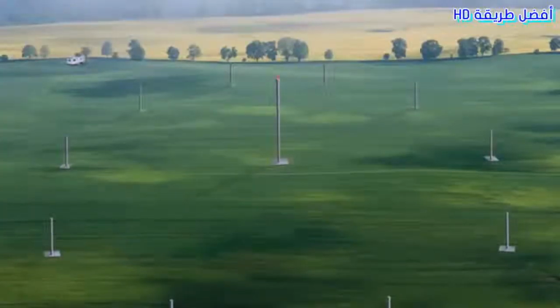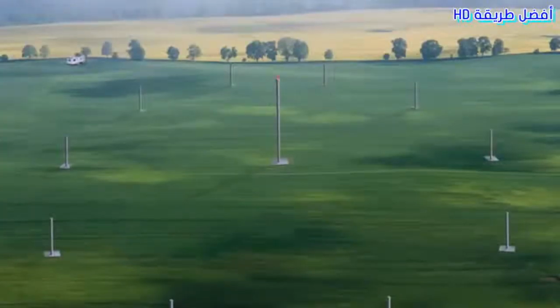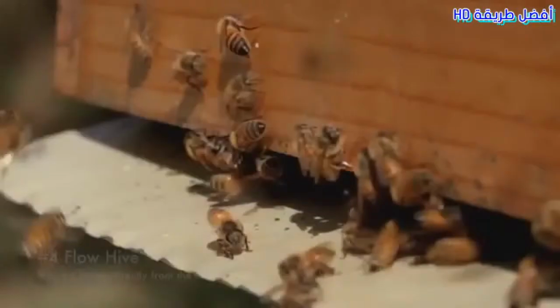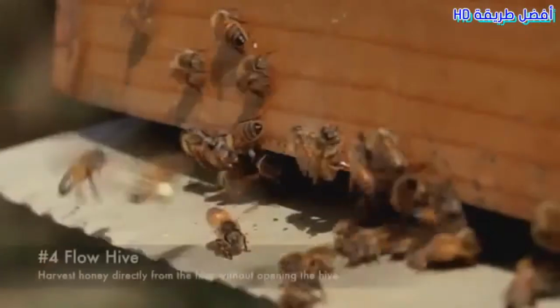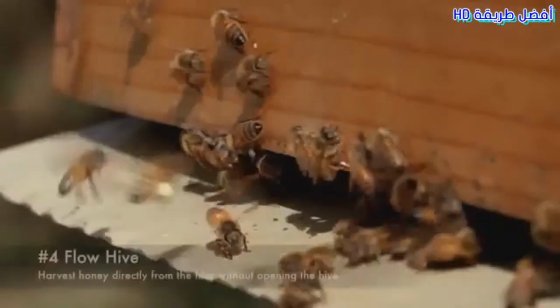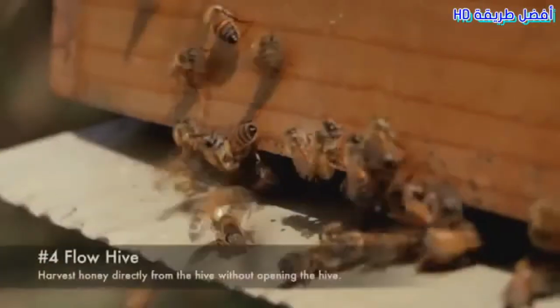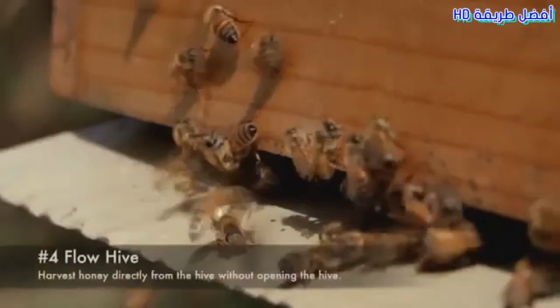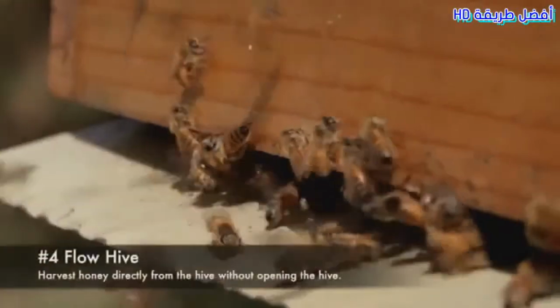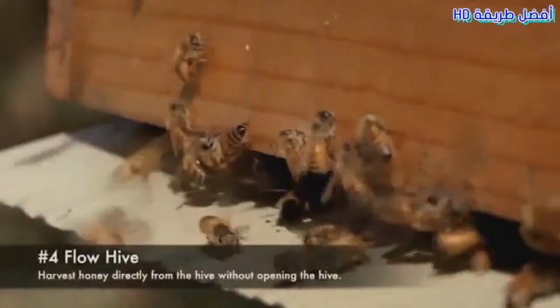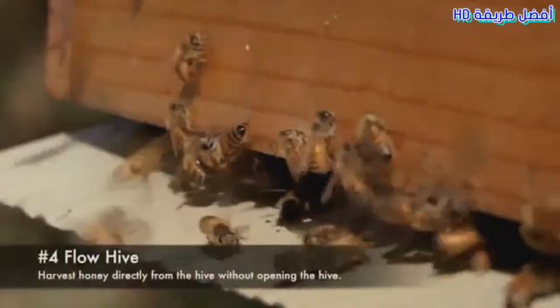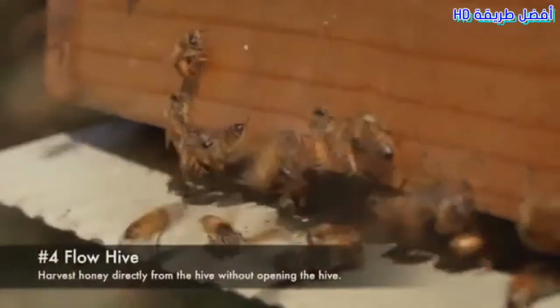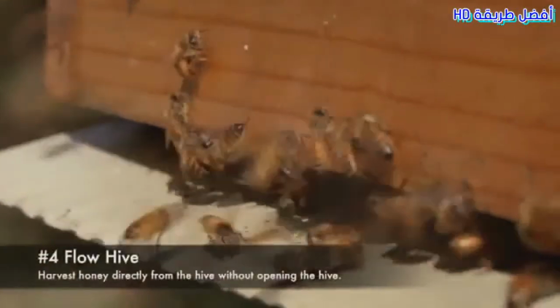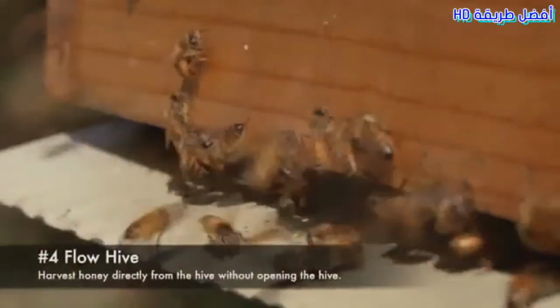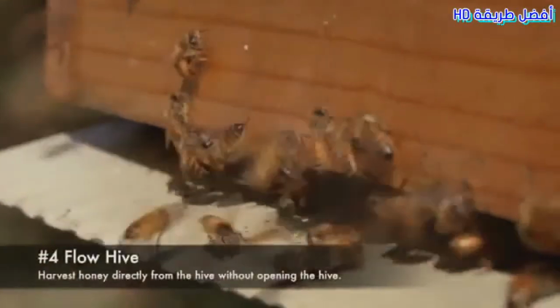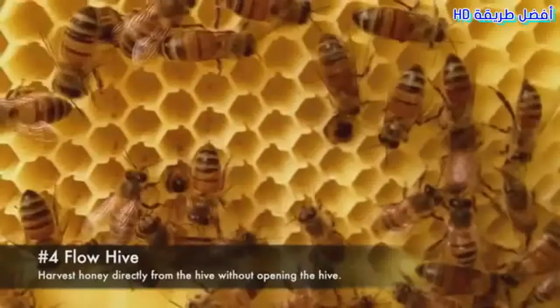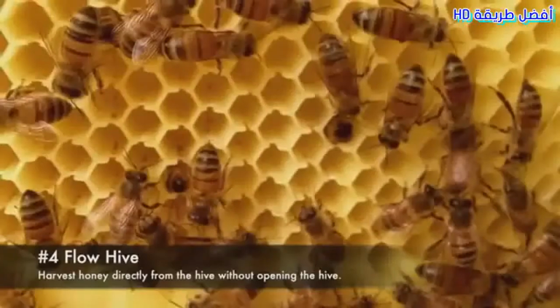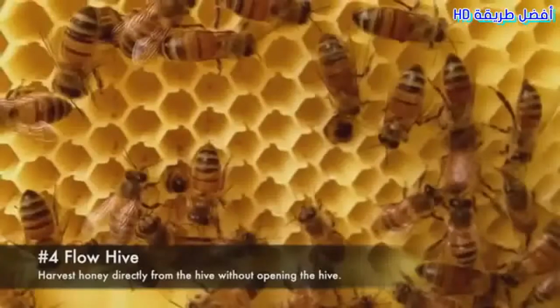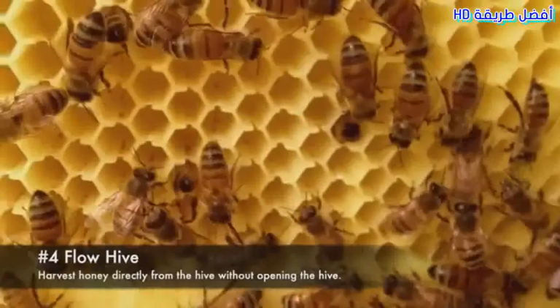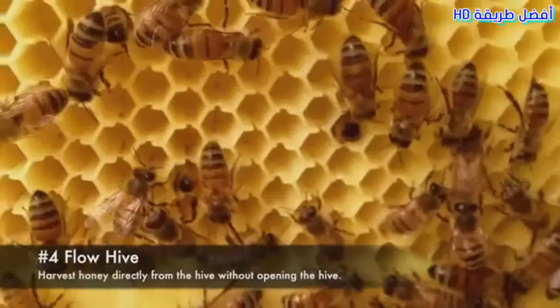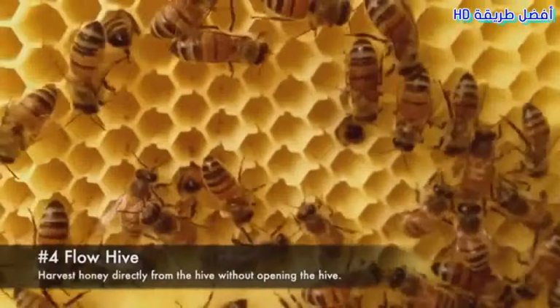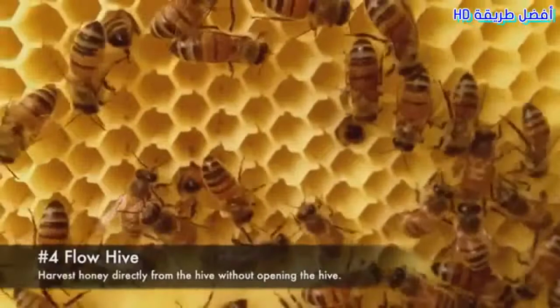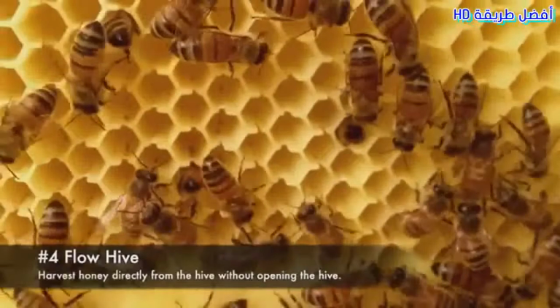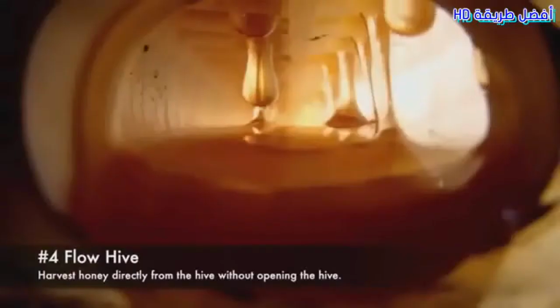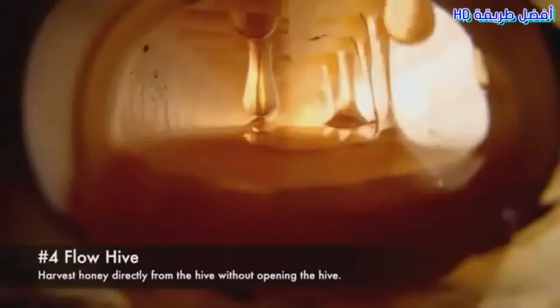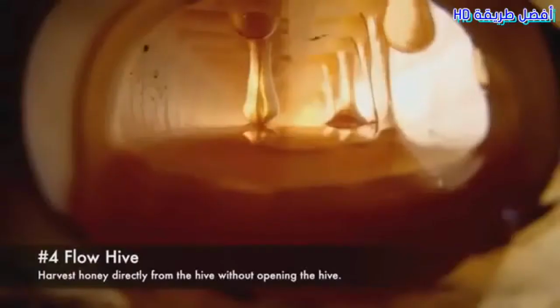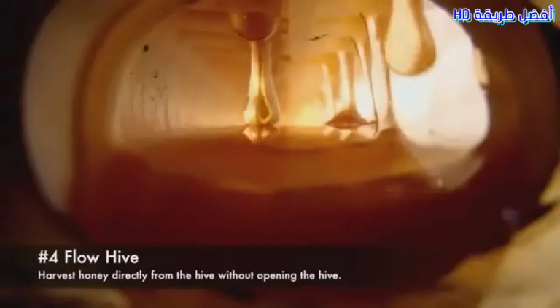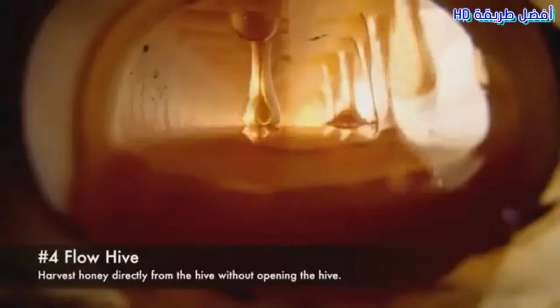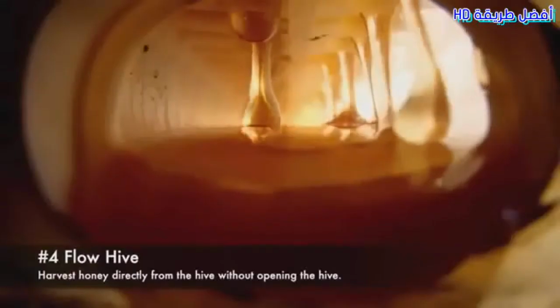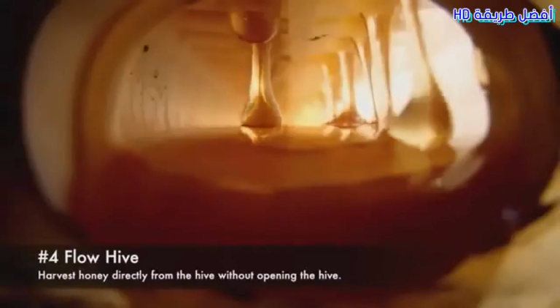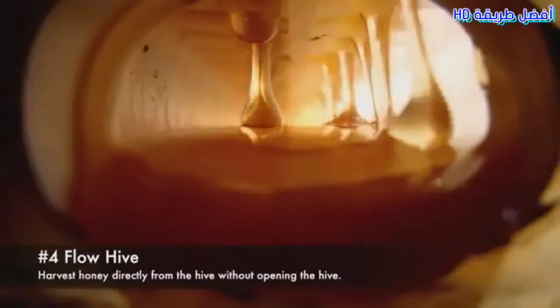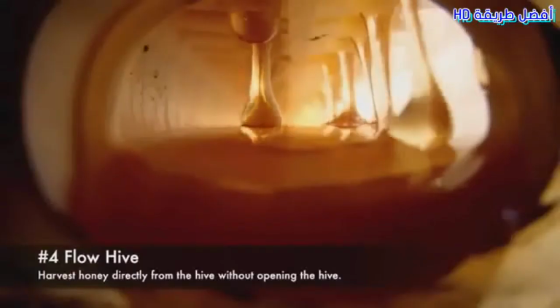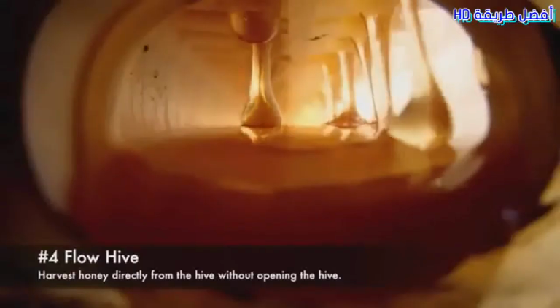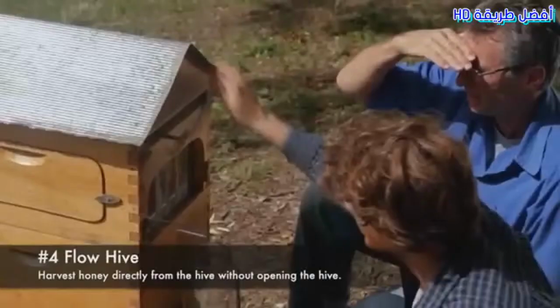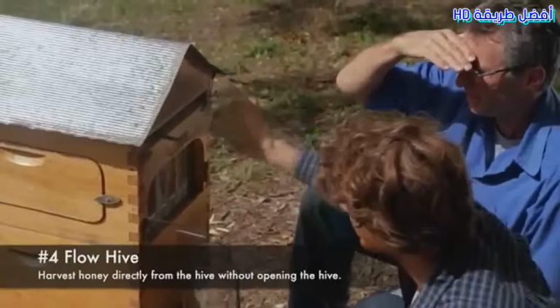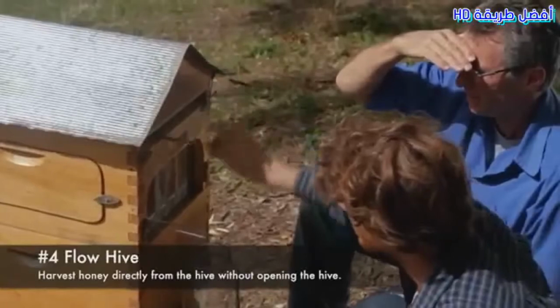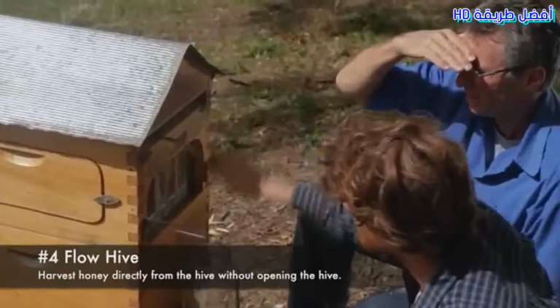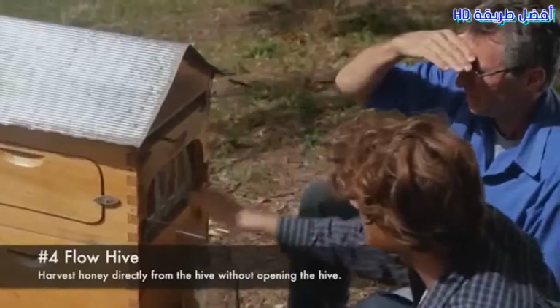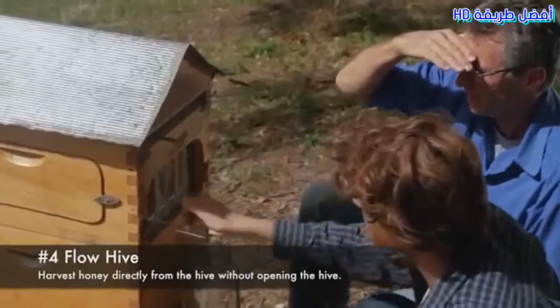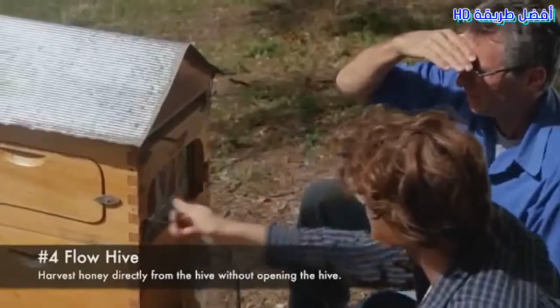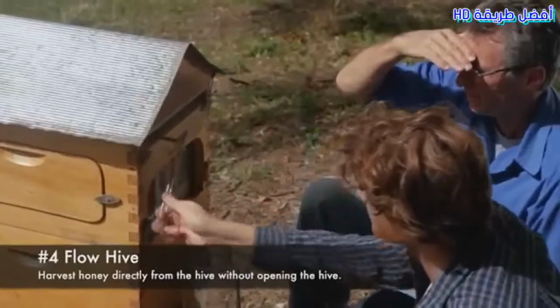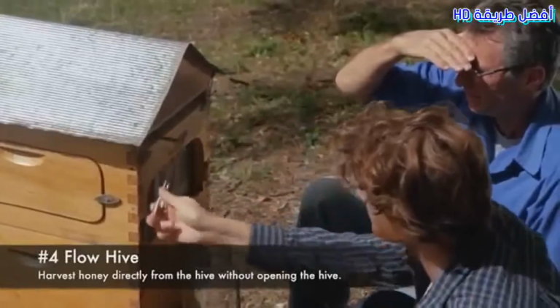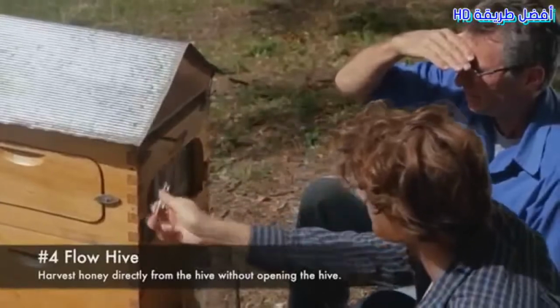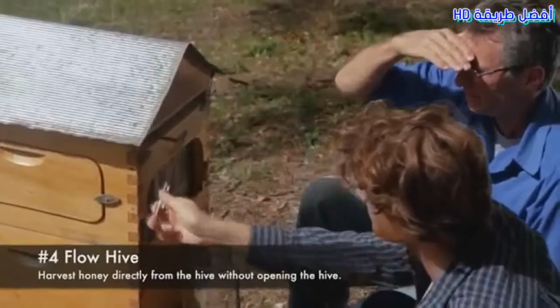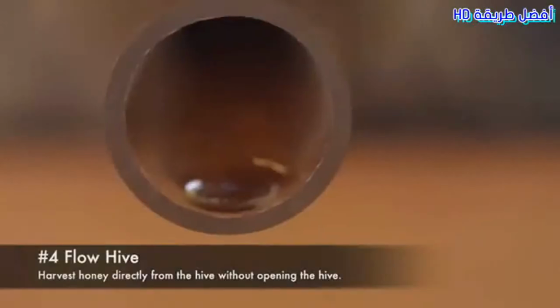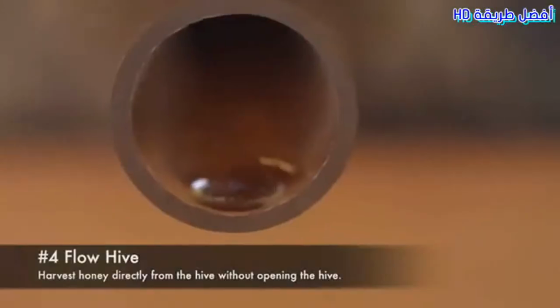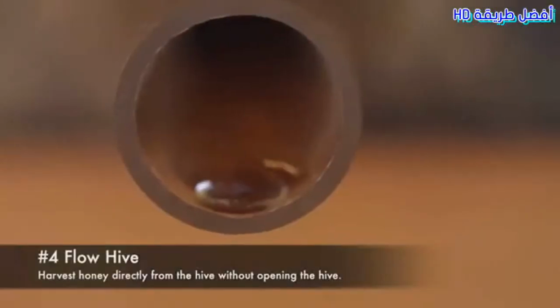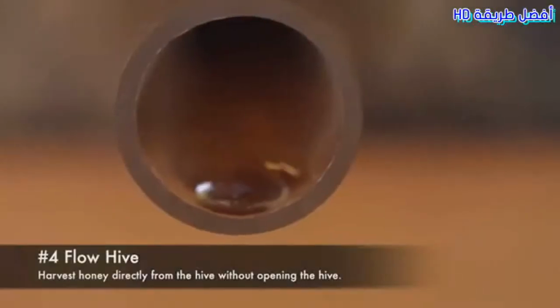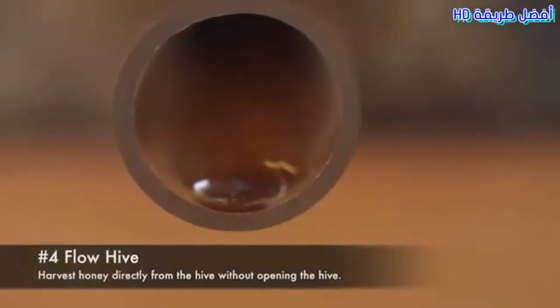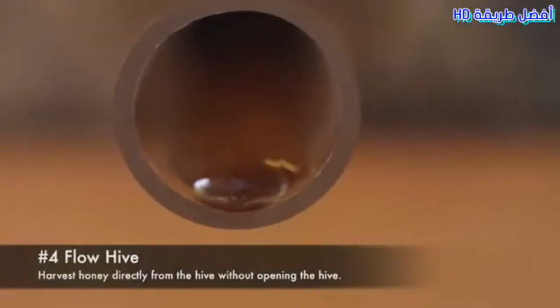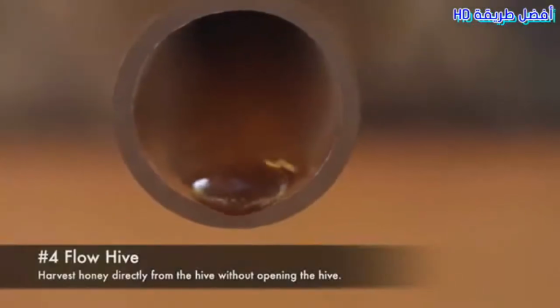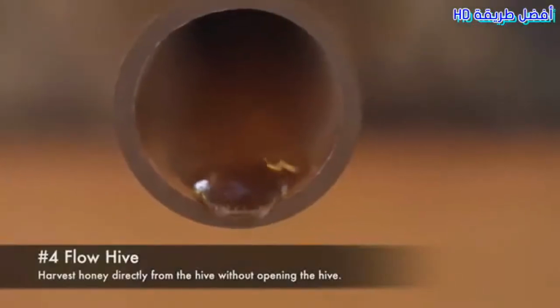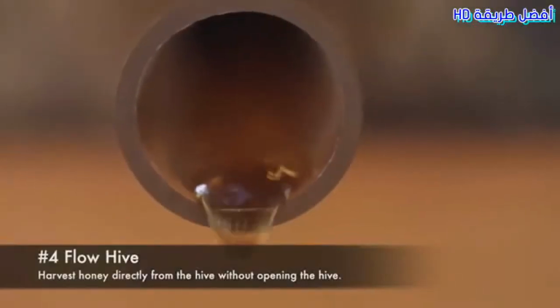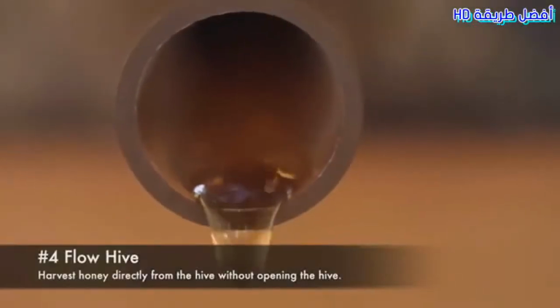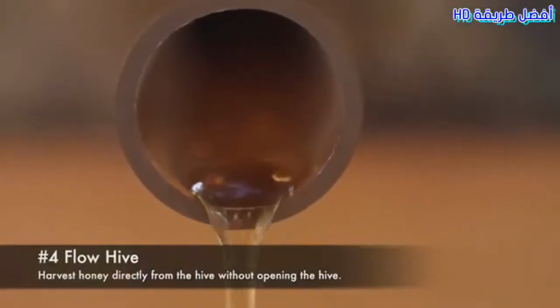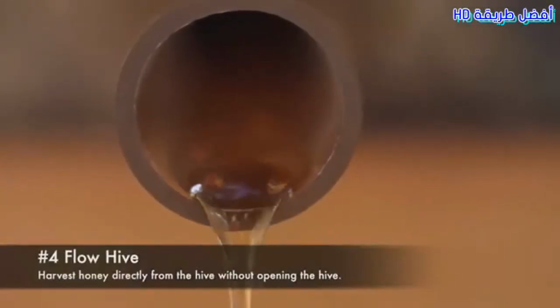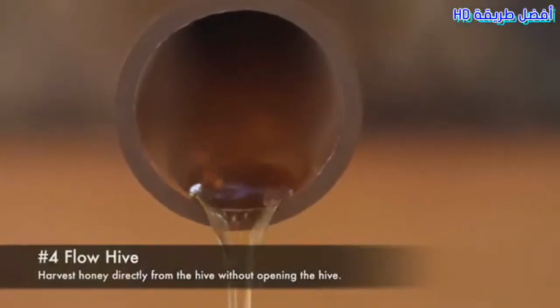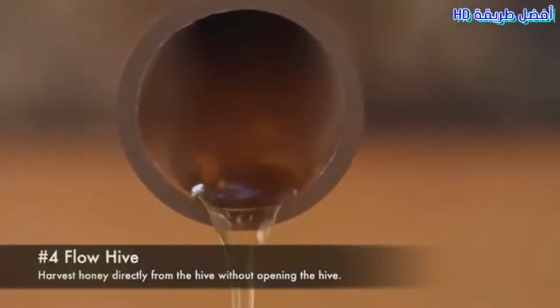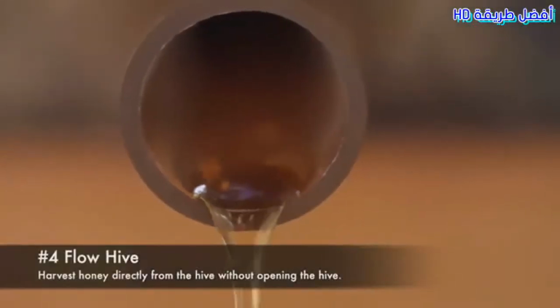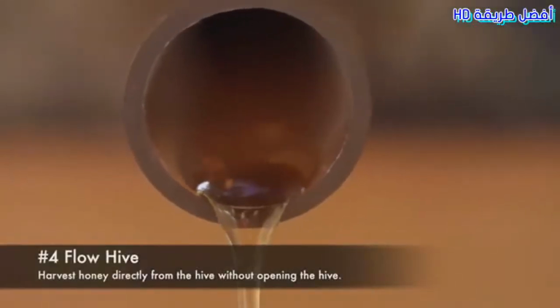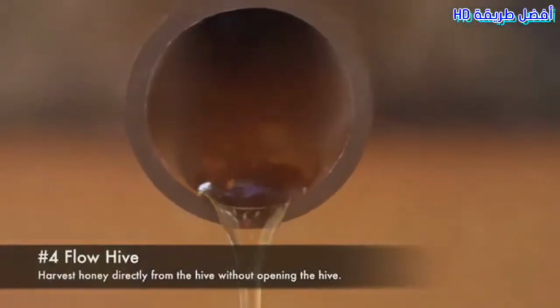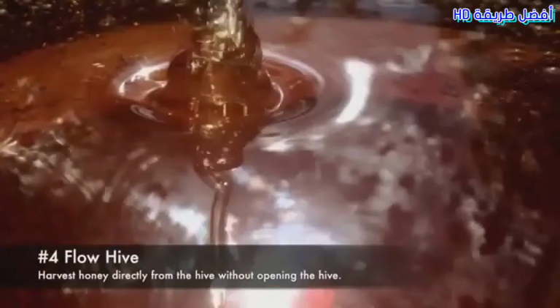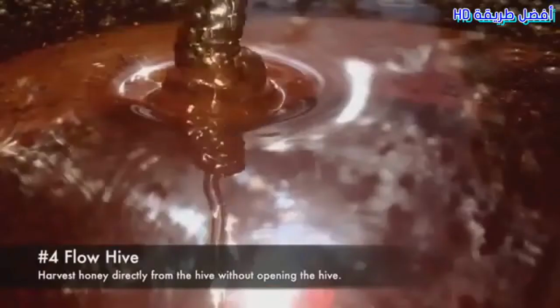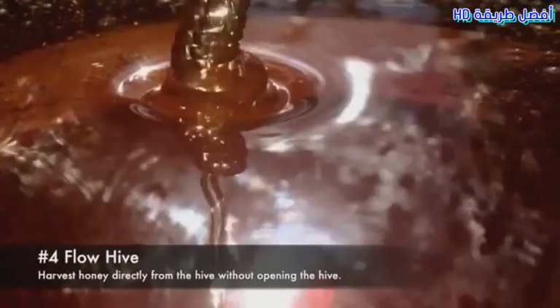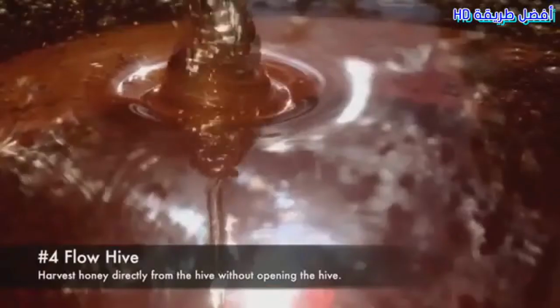Number 4: Flow Hive. Harvest honey directly from the hive, without opening the hive and with little disturbance to the bees.